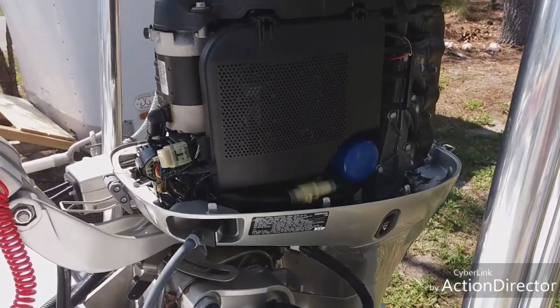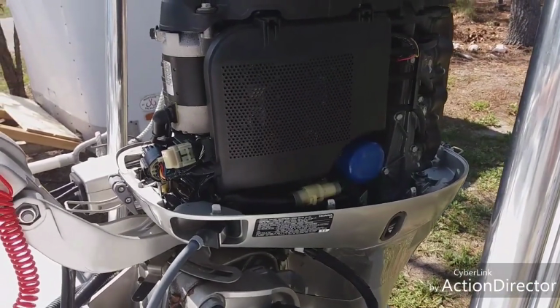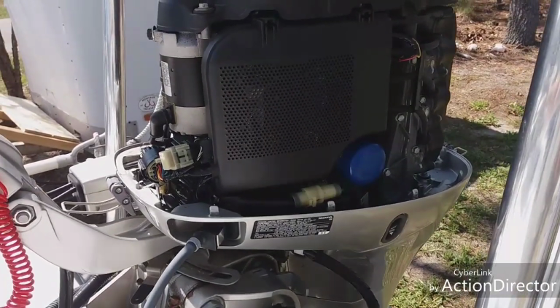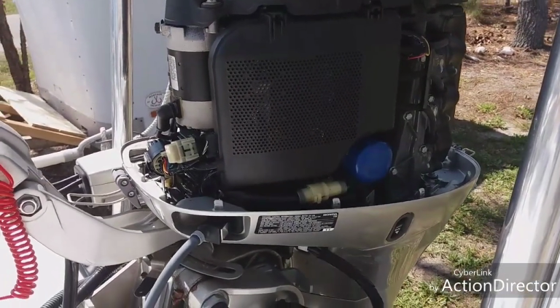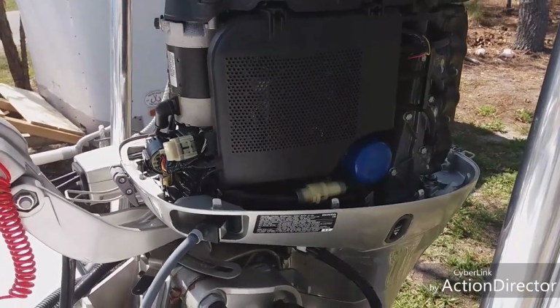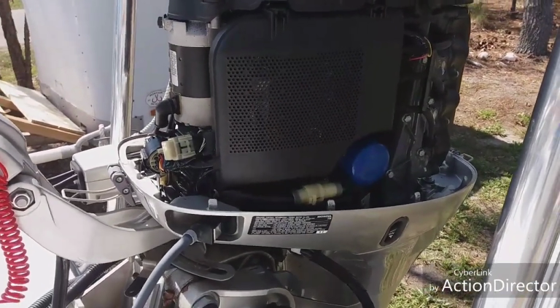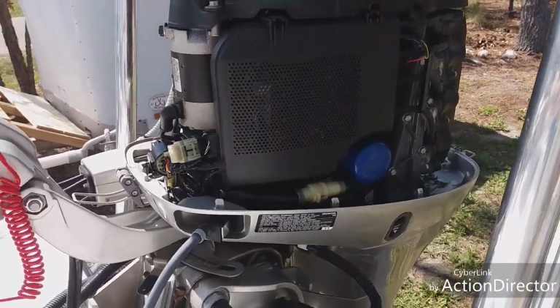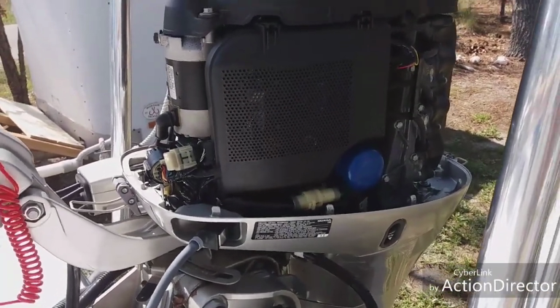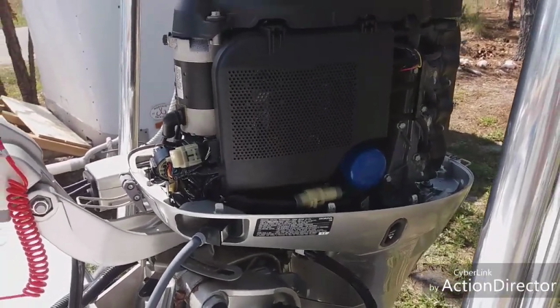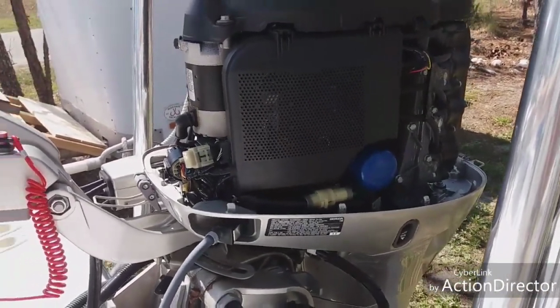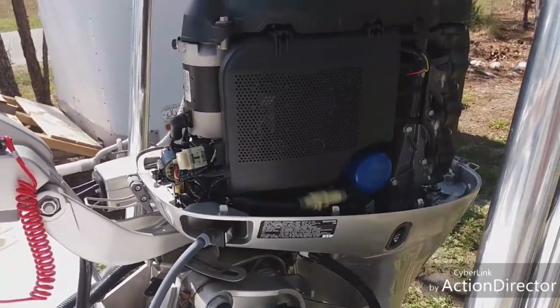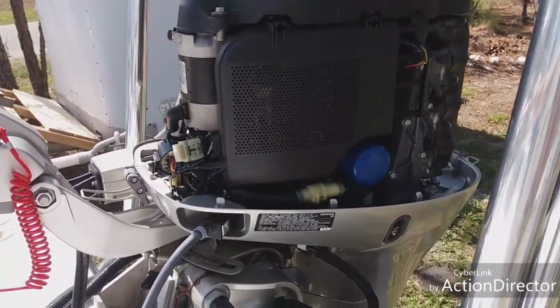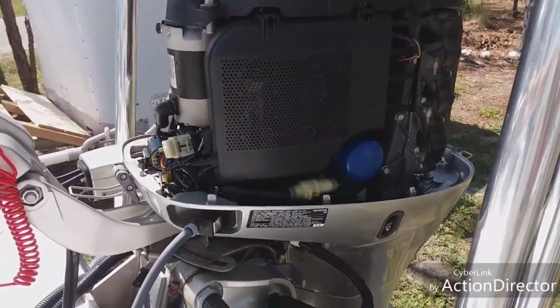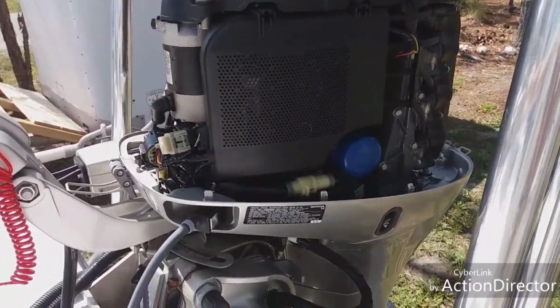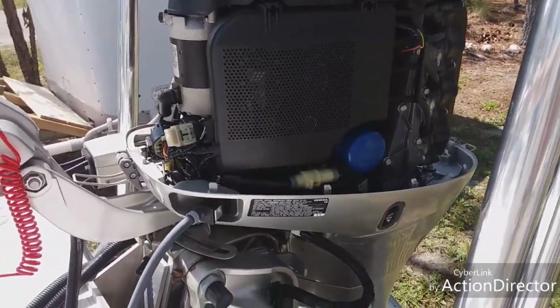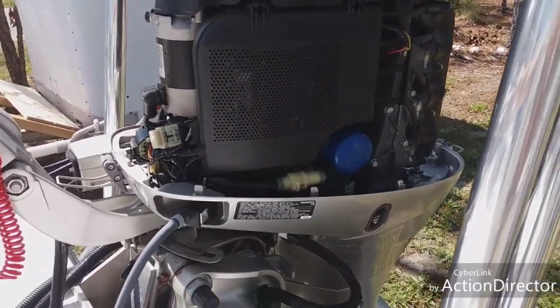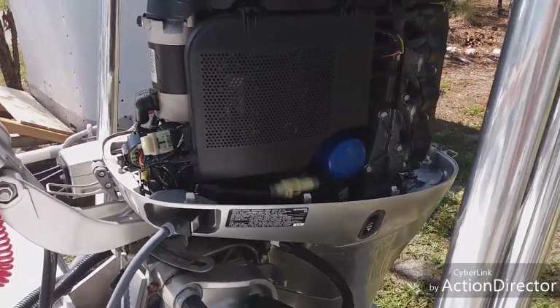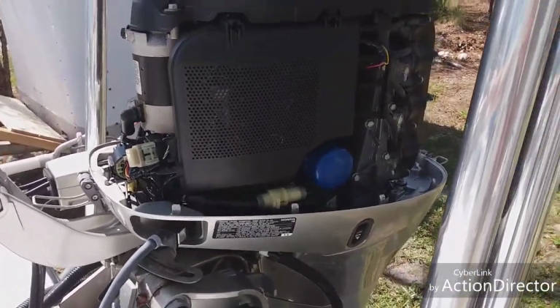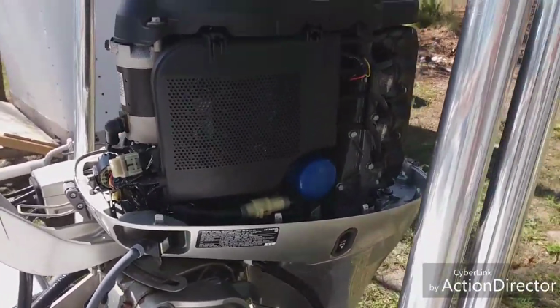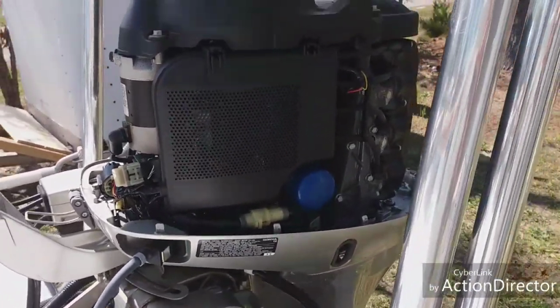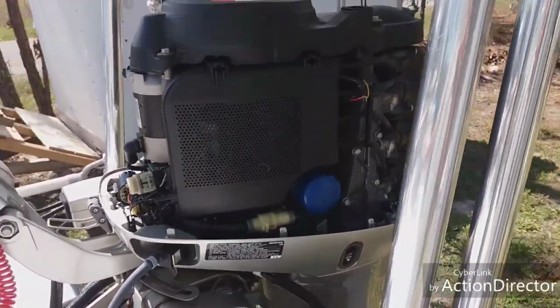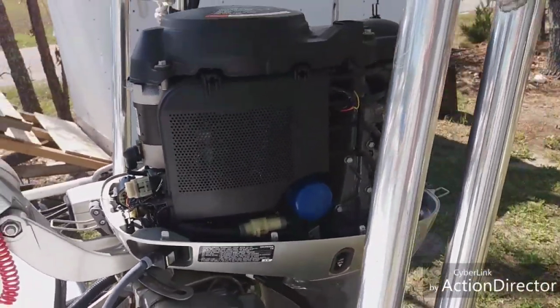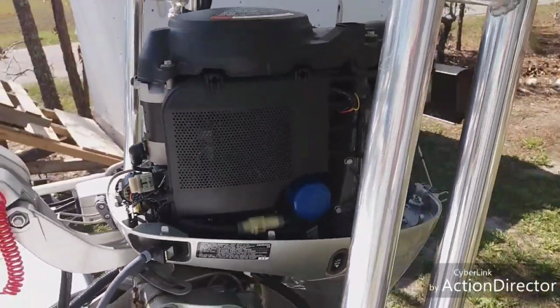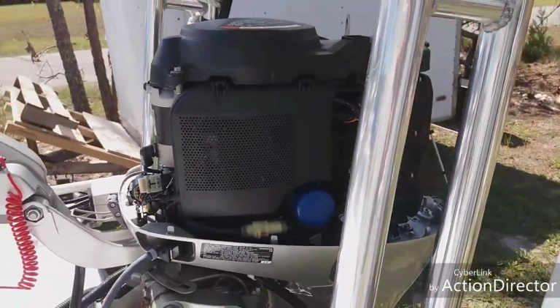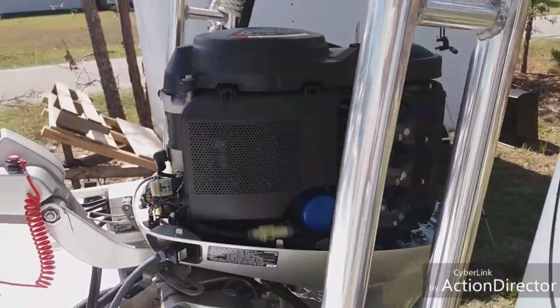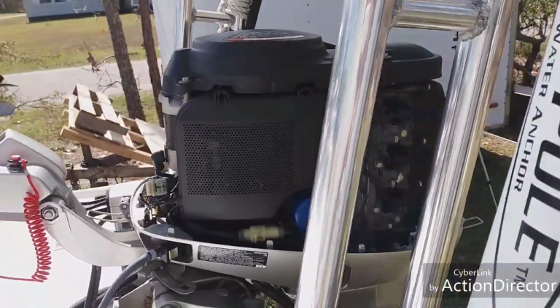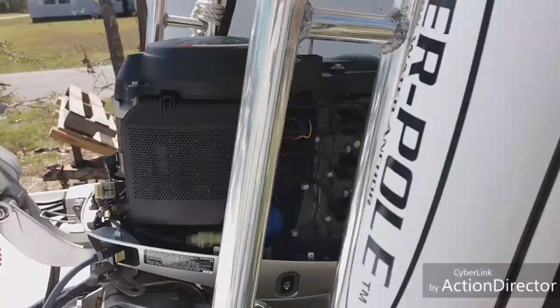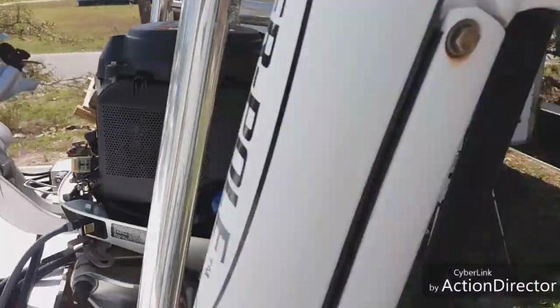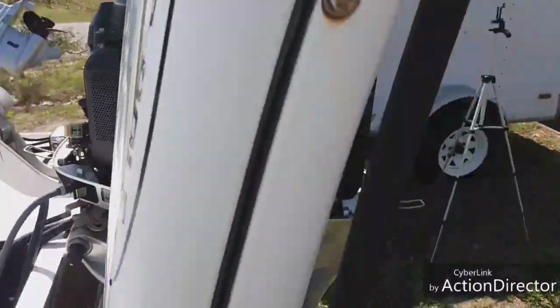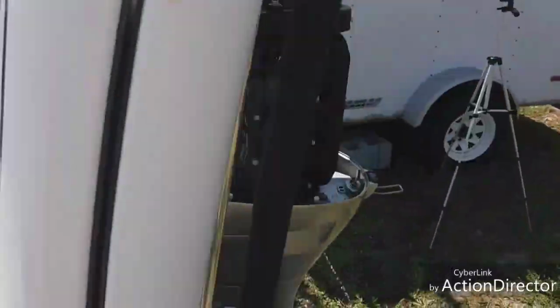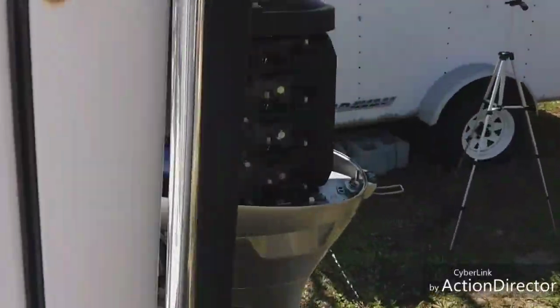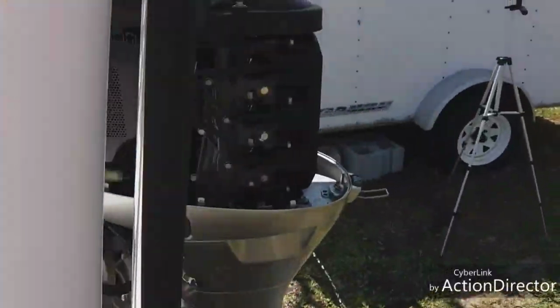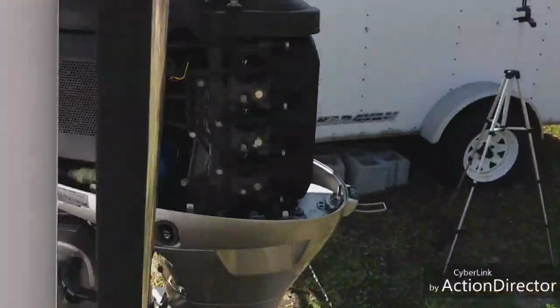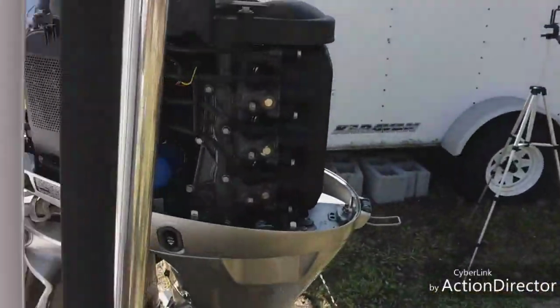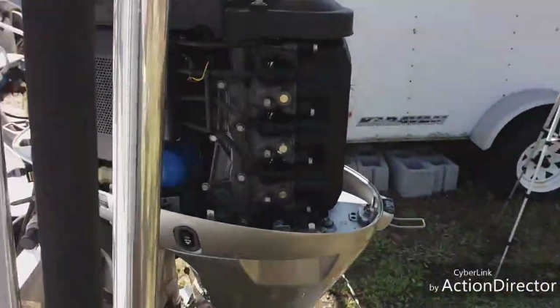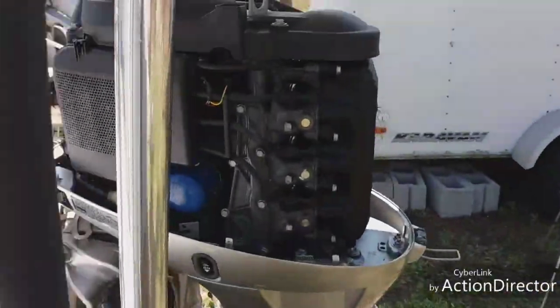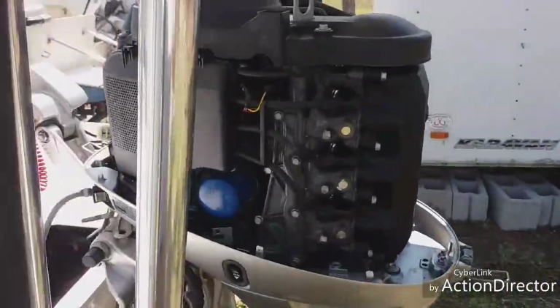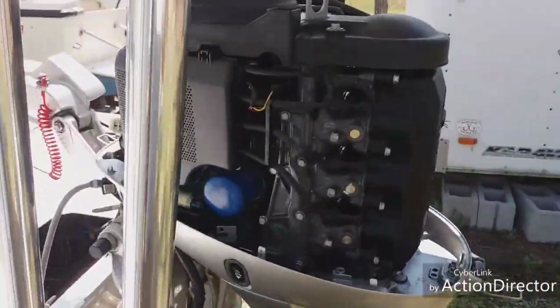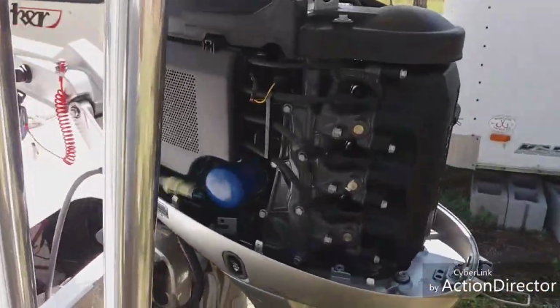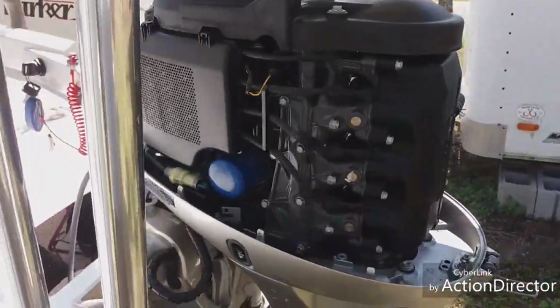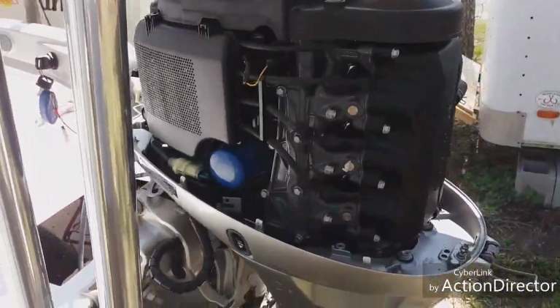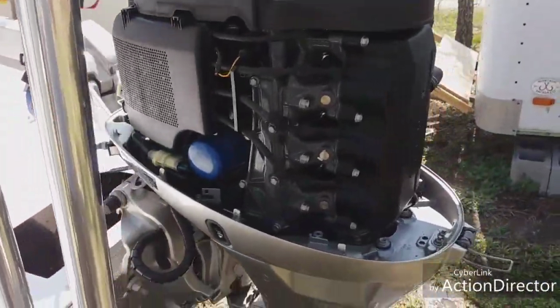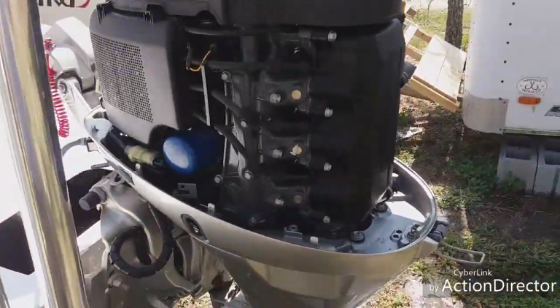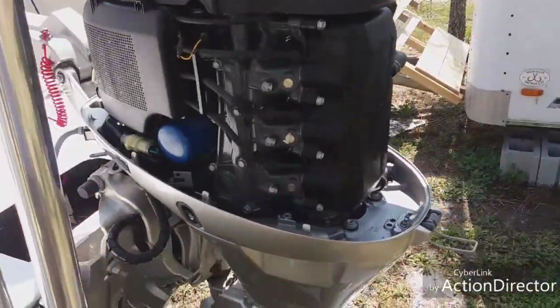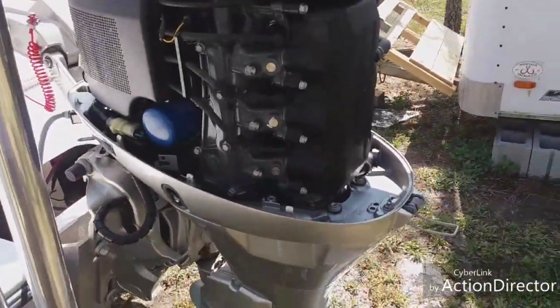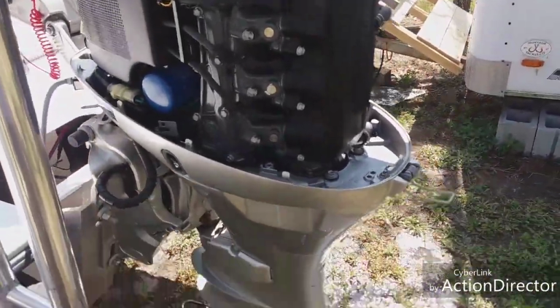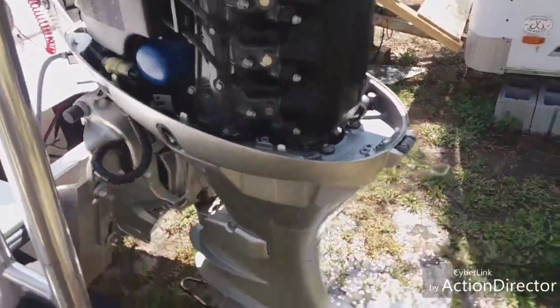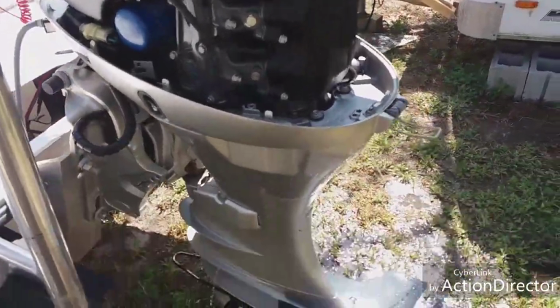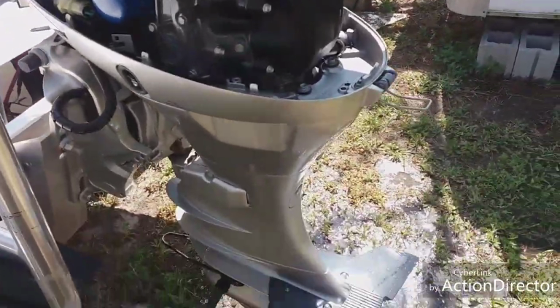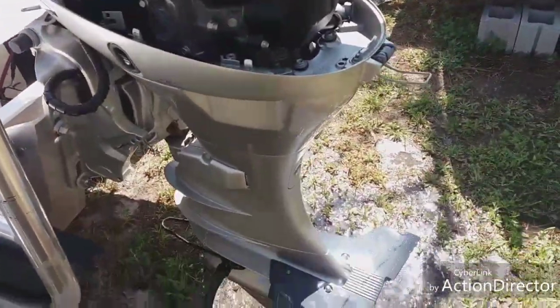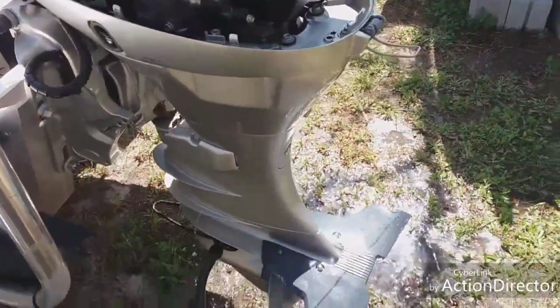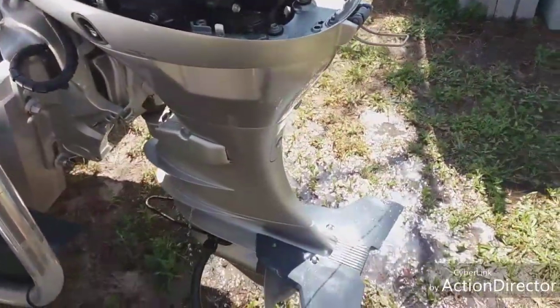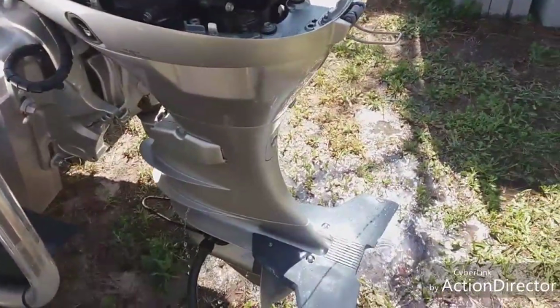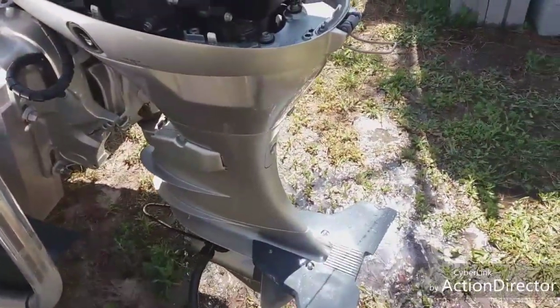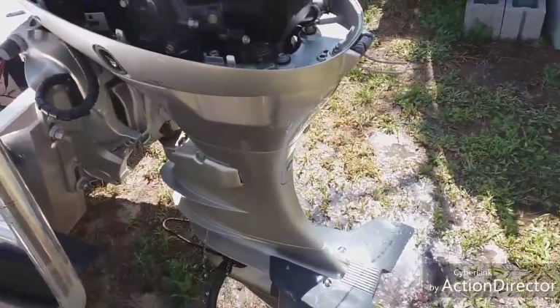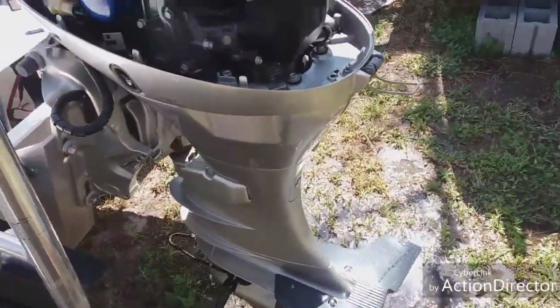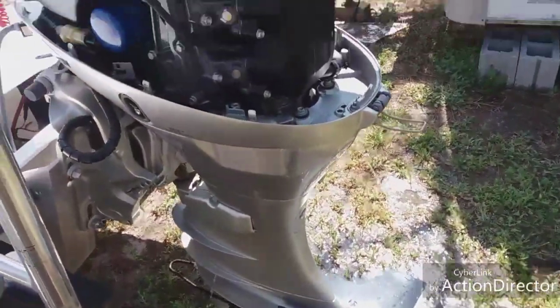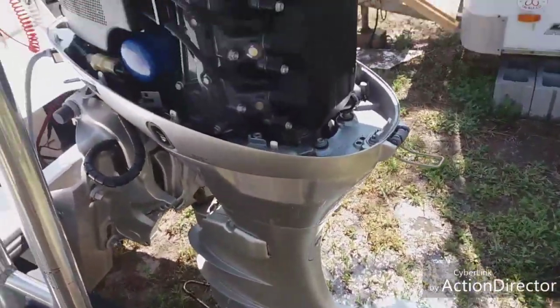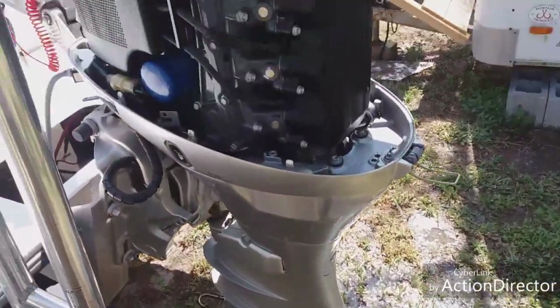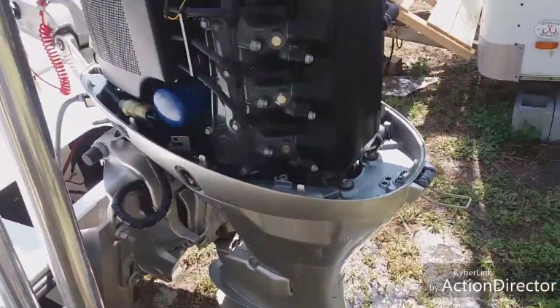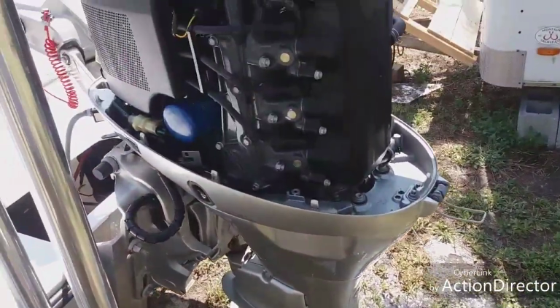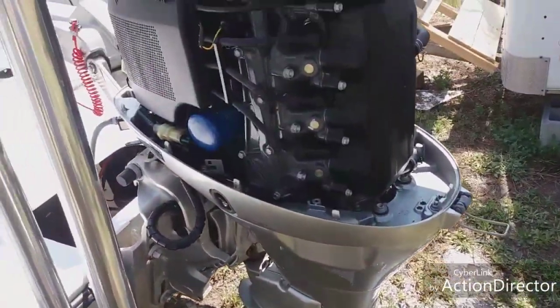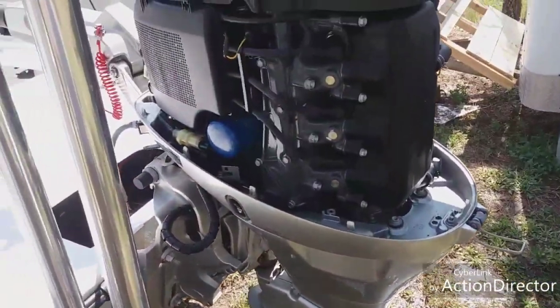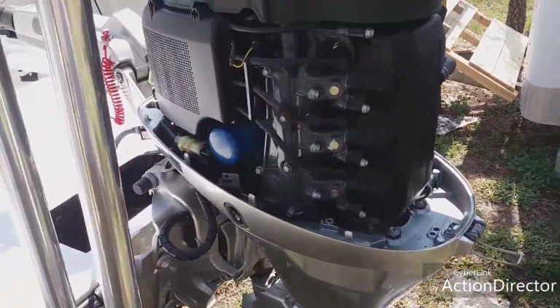All right, so it's been a few minutes. RPMs are down — good. Still pumping plenty of water.